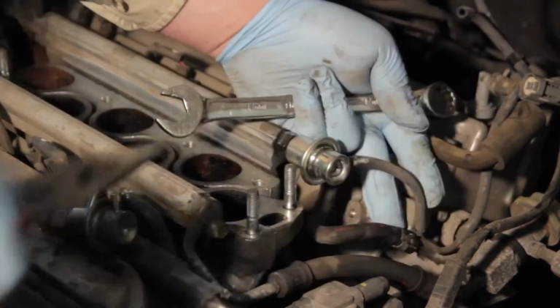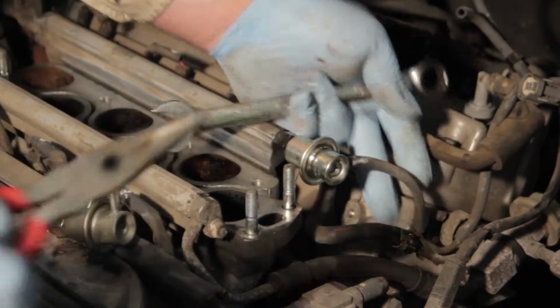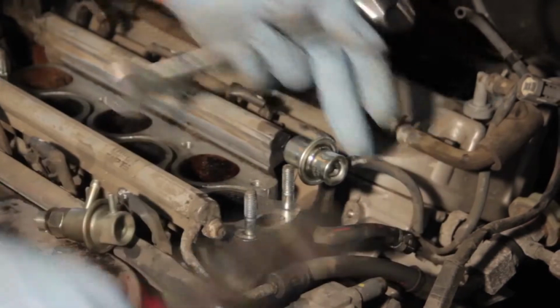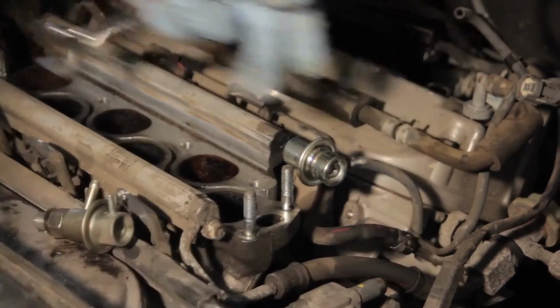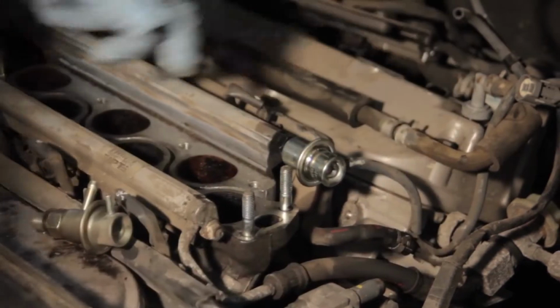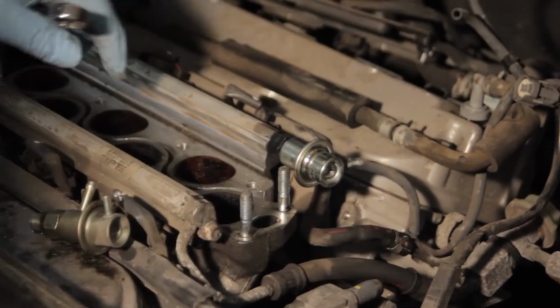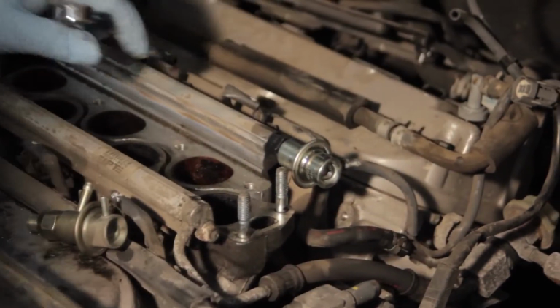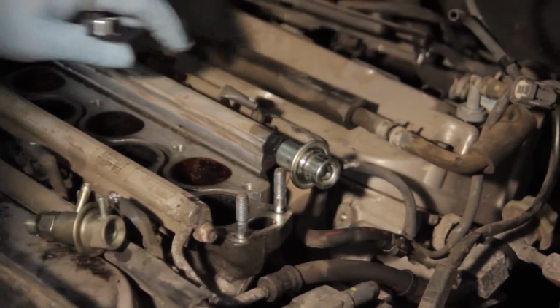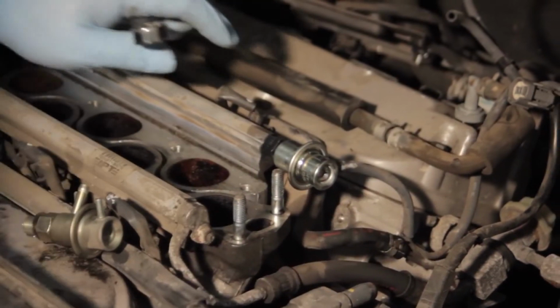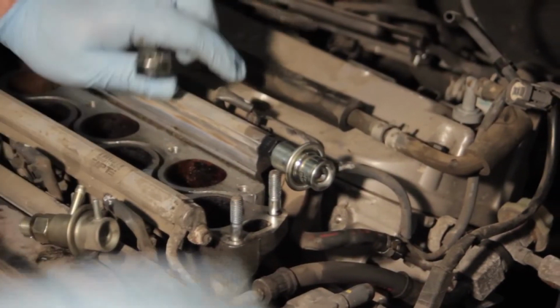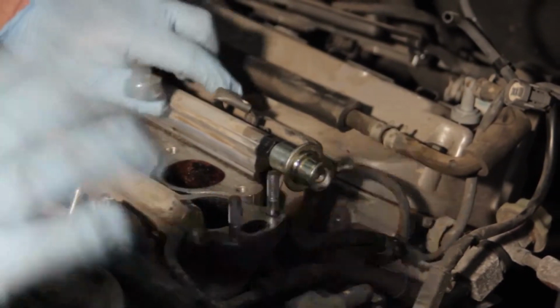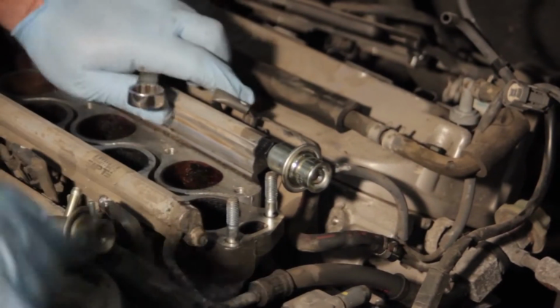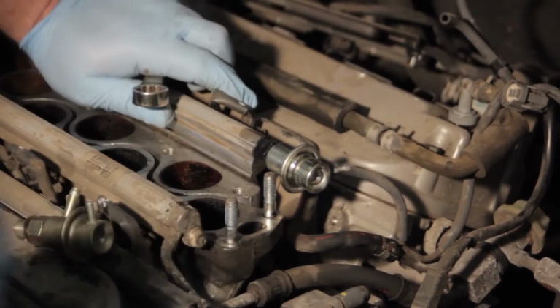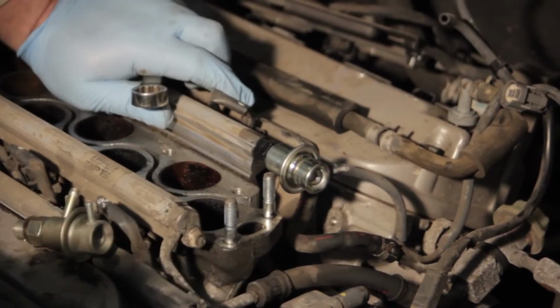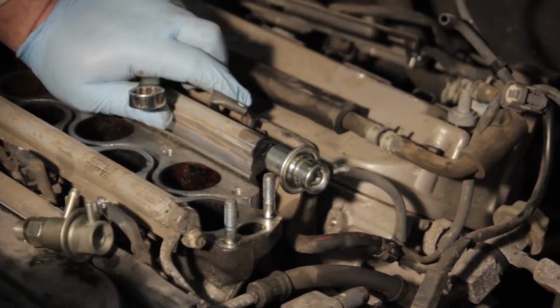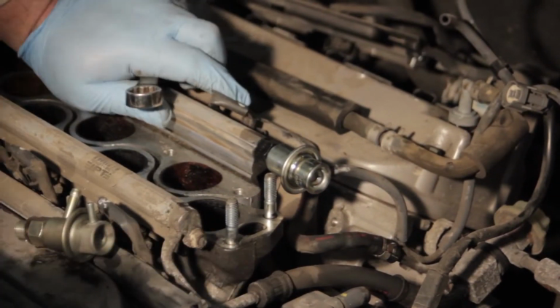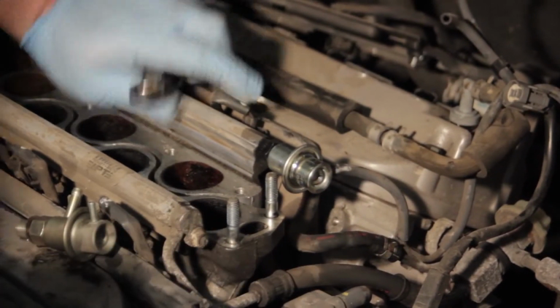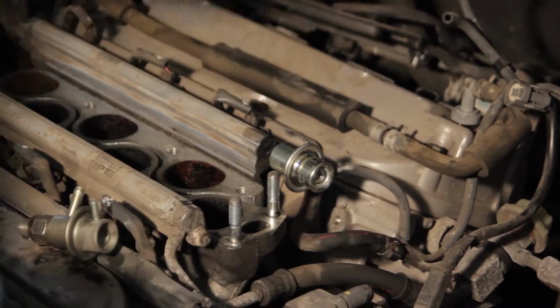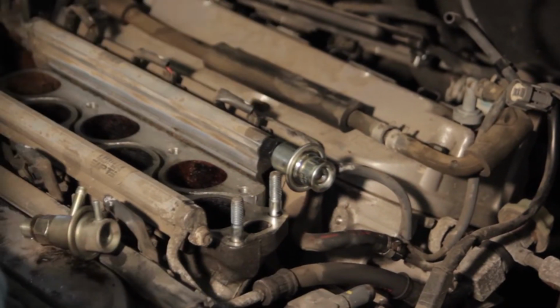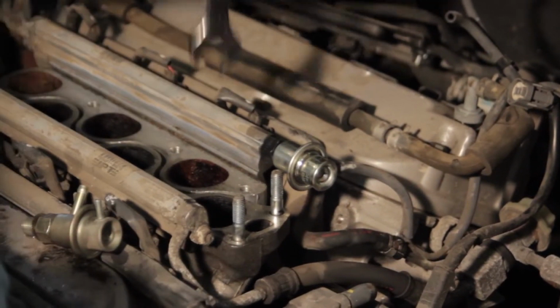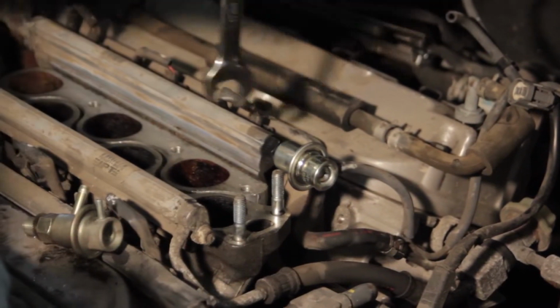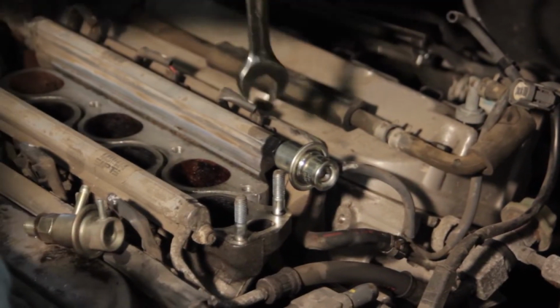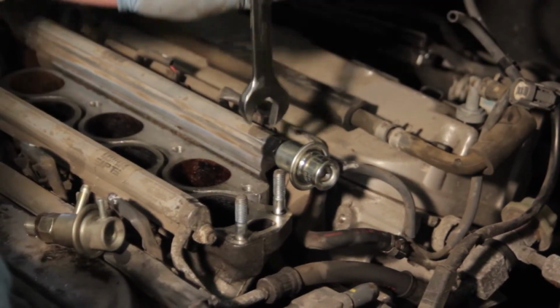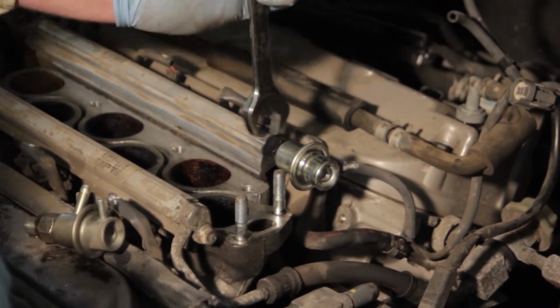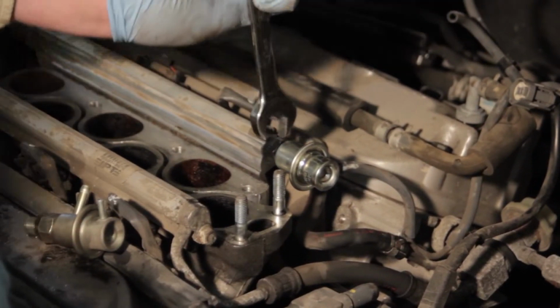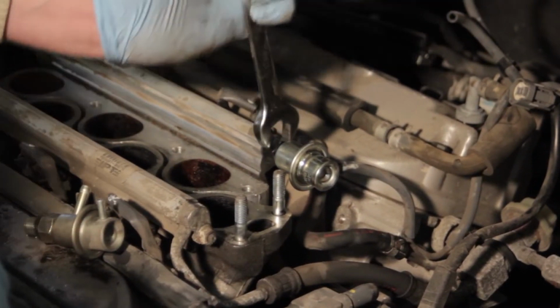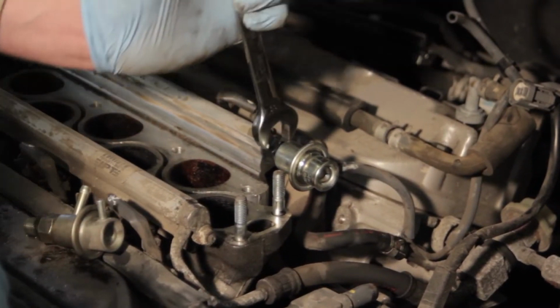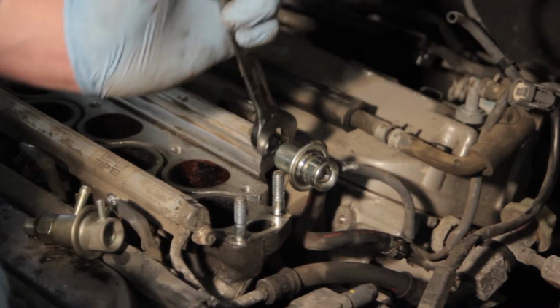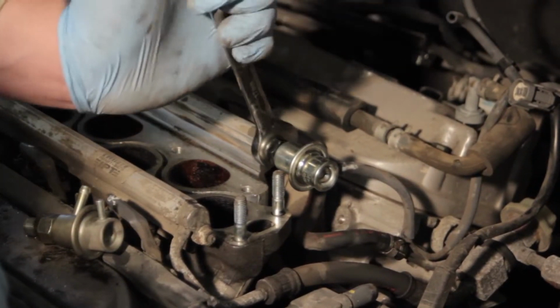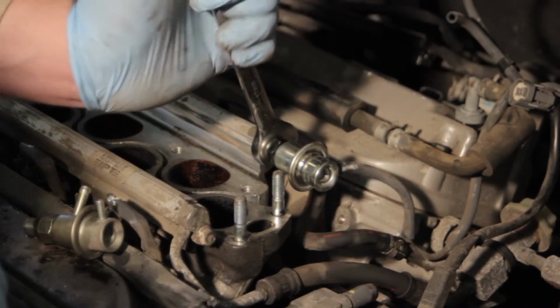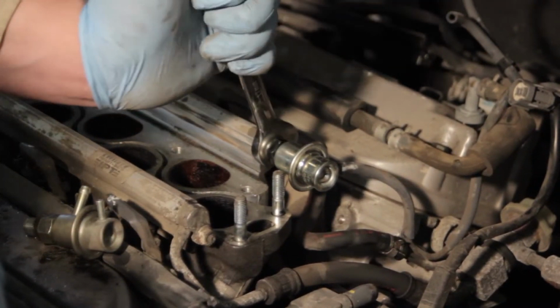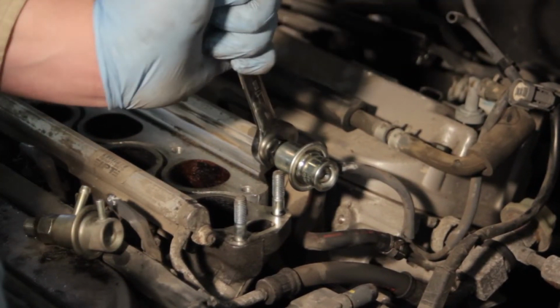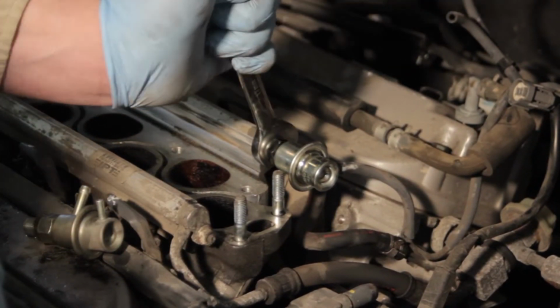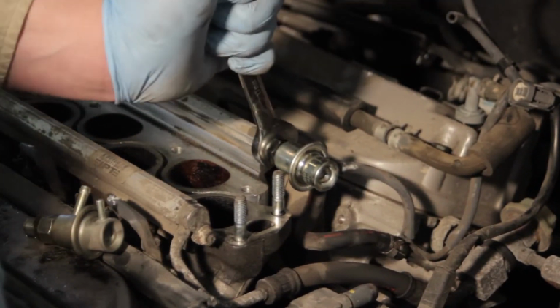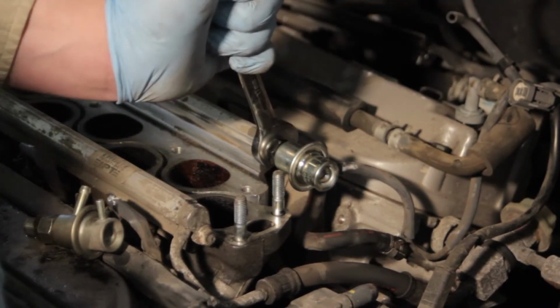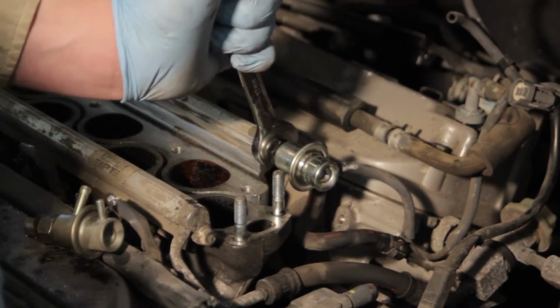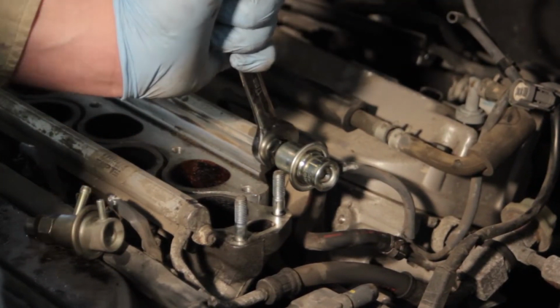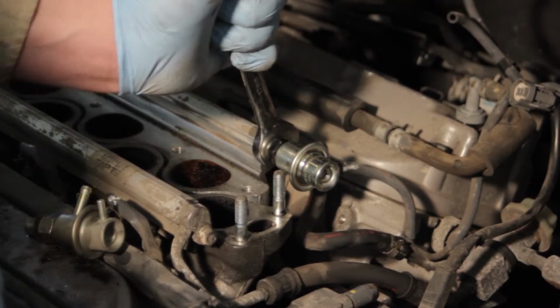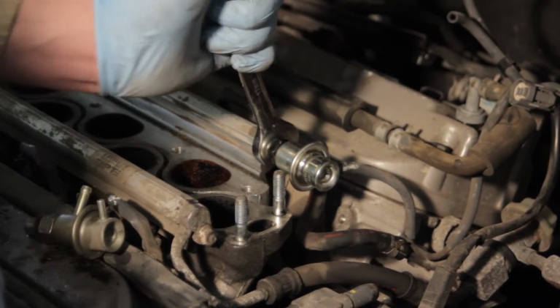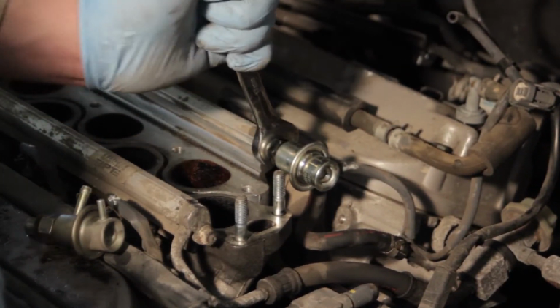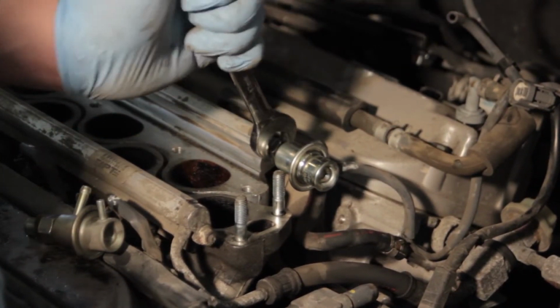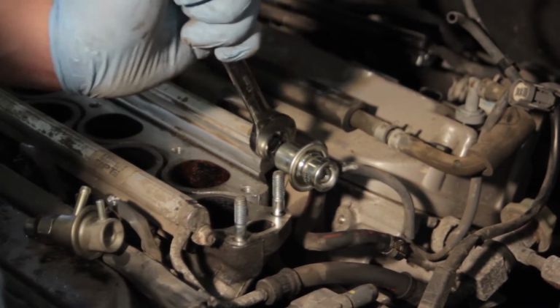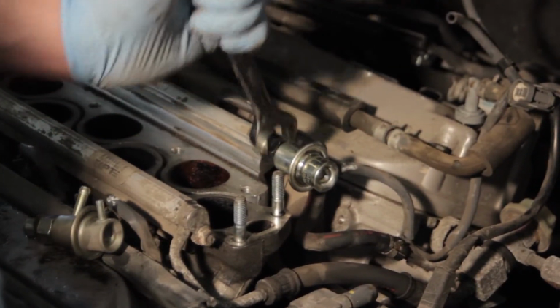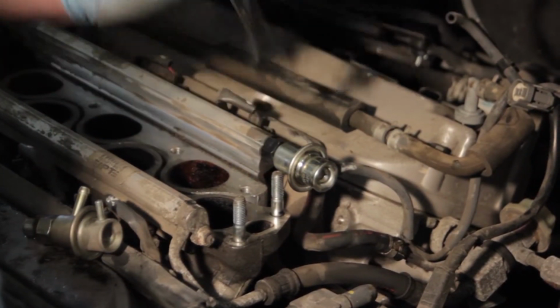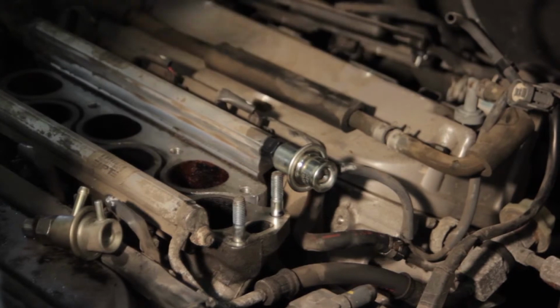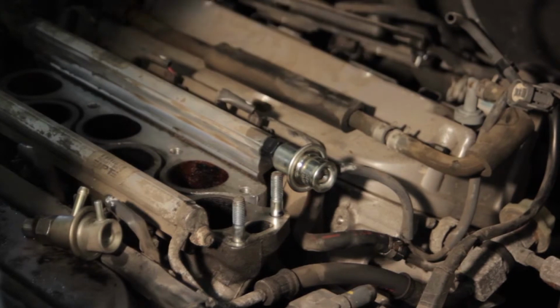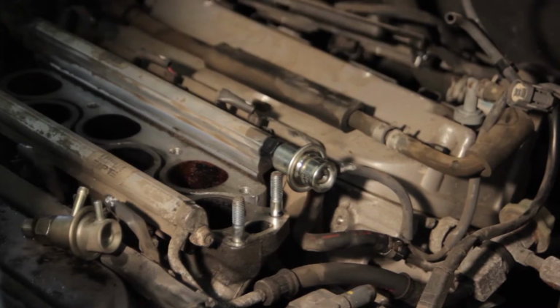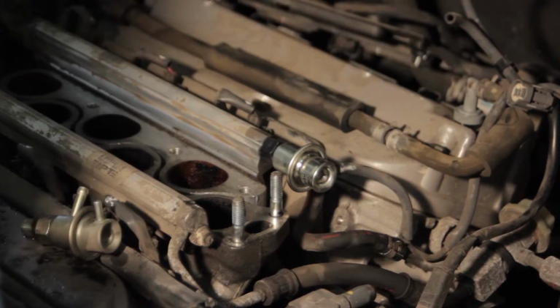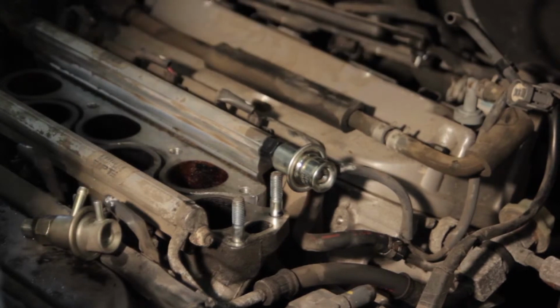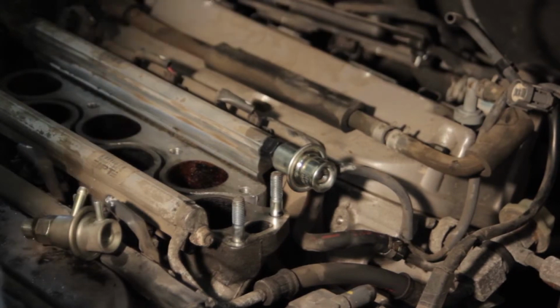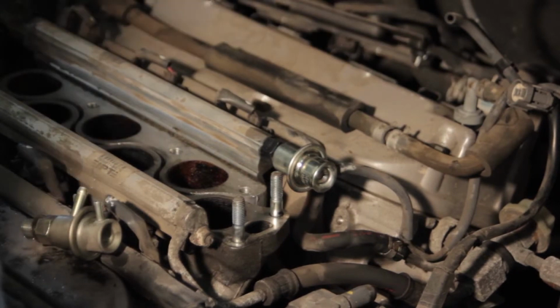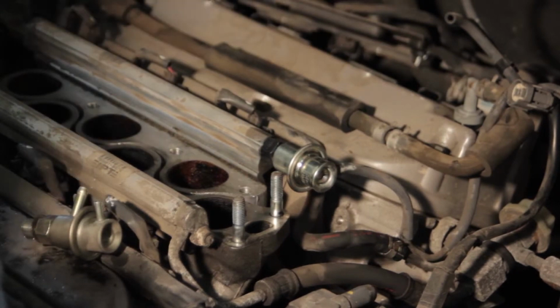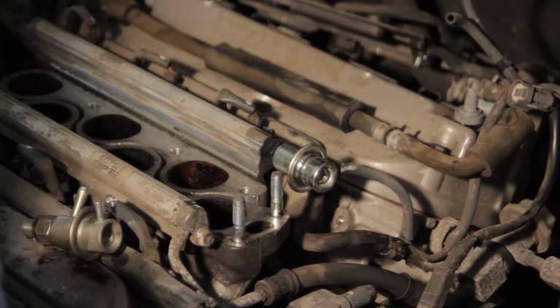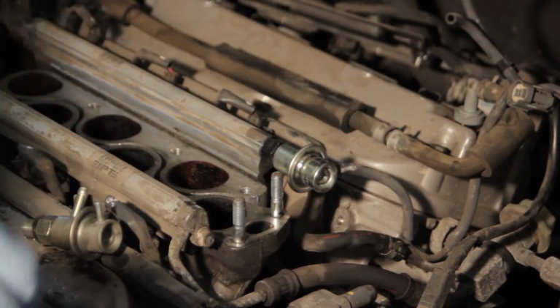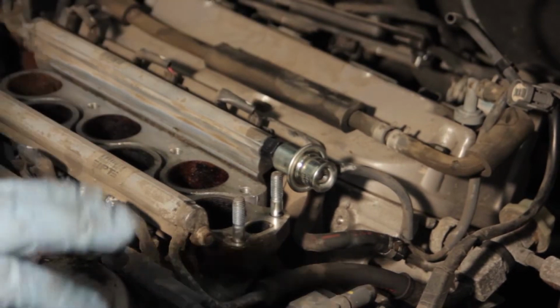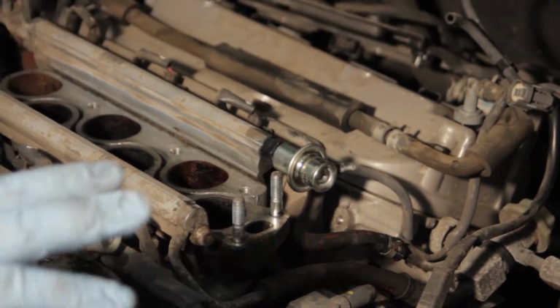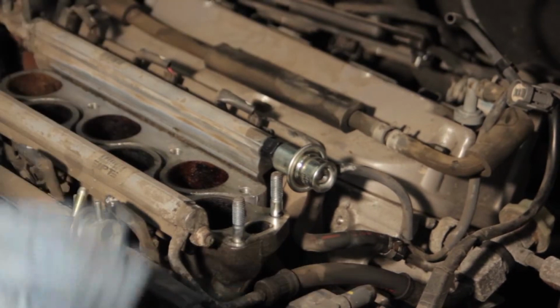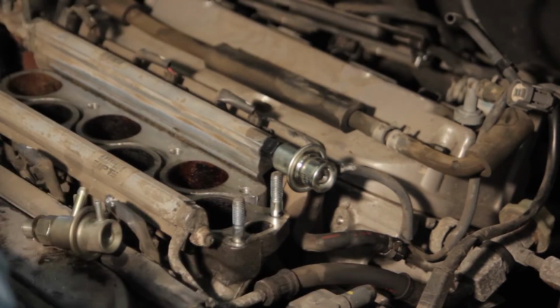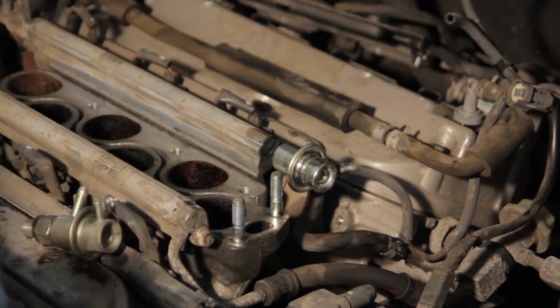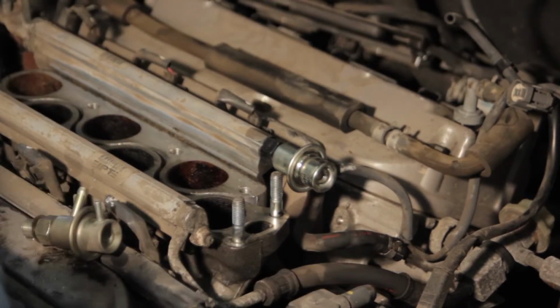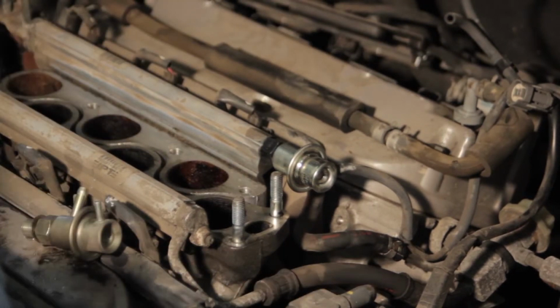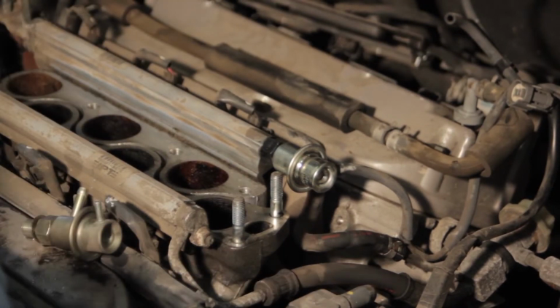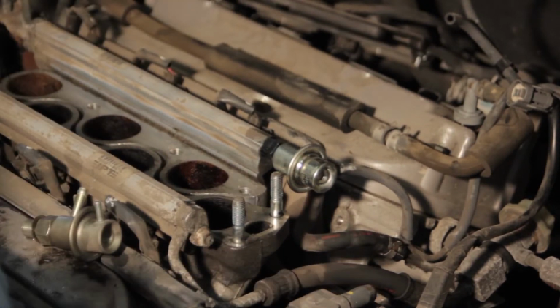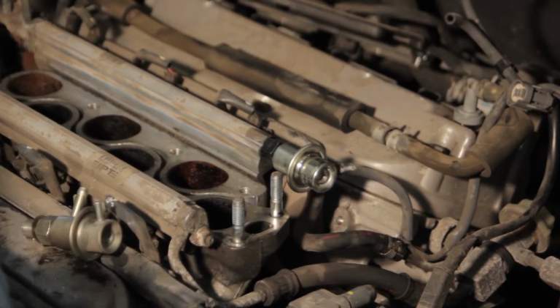Now that we've put our clamps in place, we'll verify that everything is tight and the job is completed.